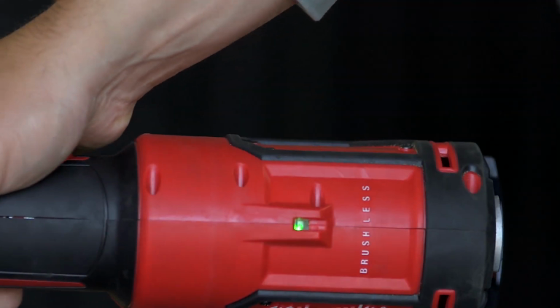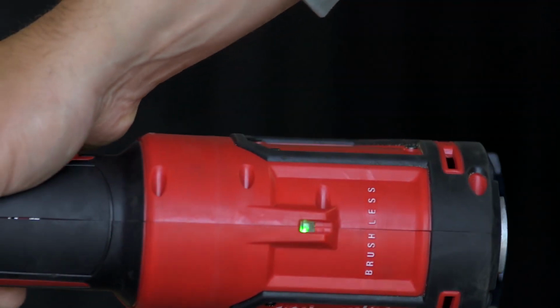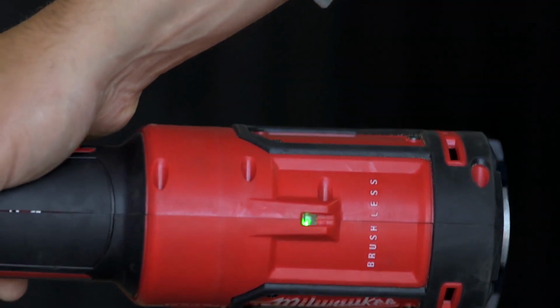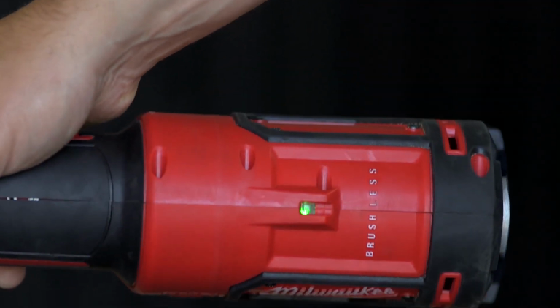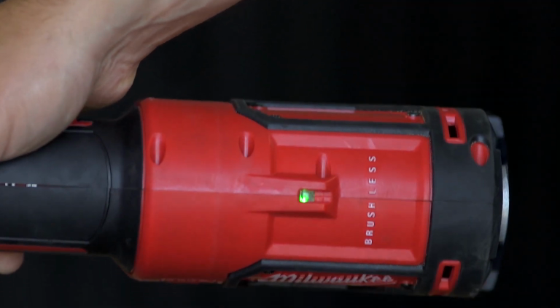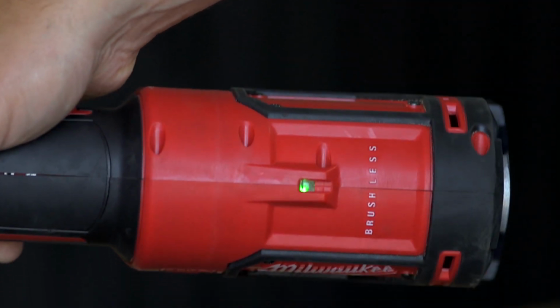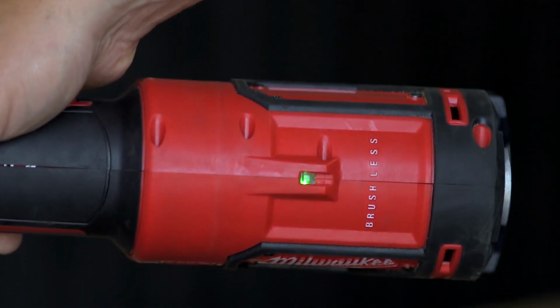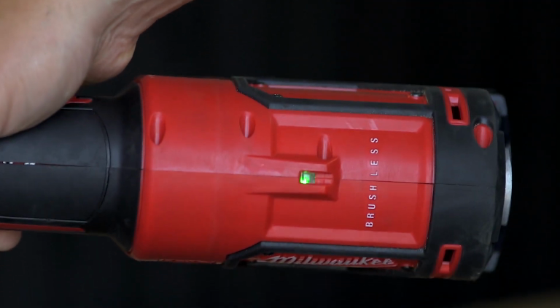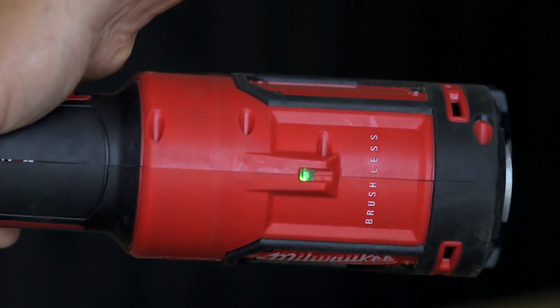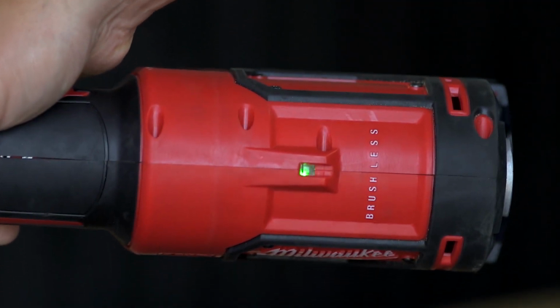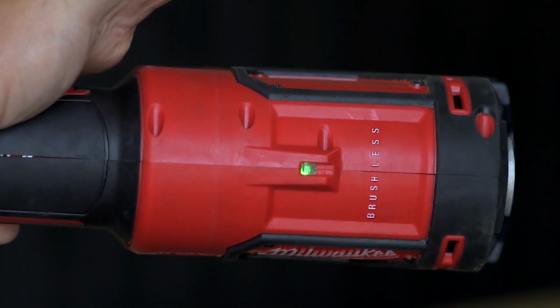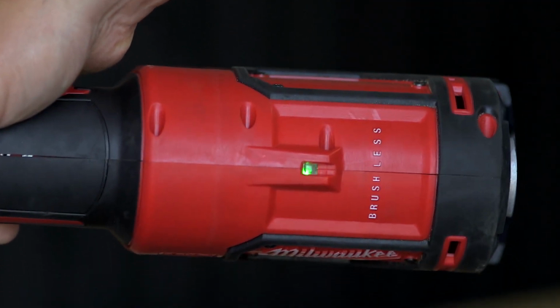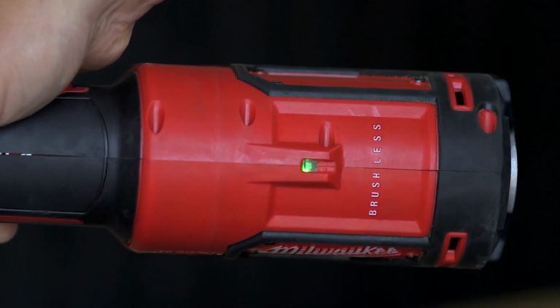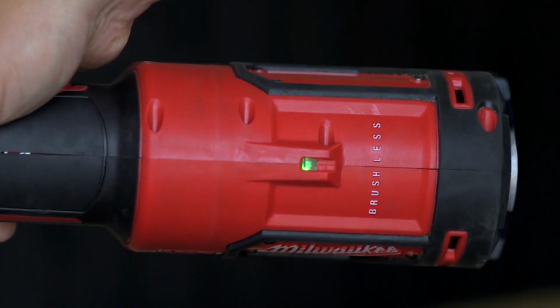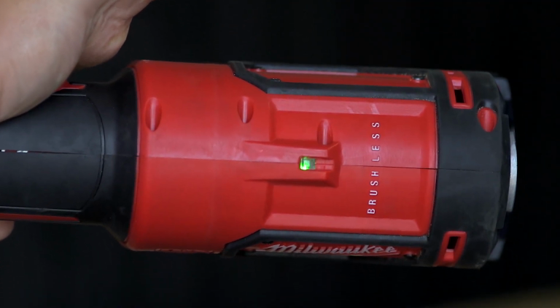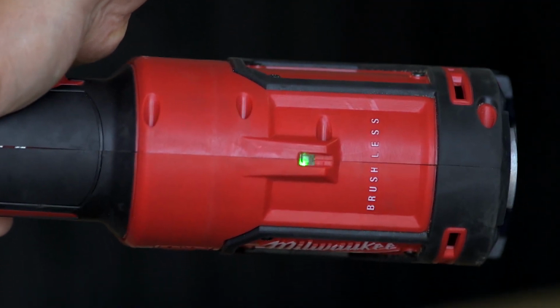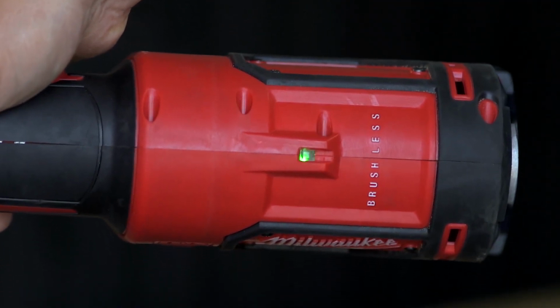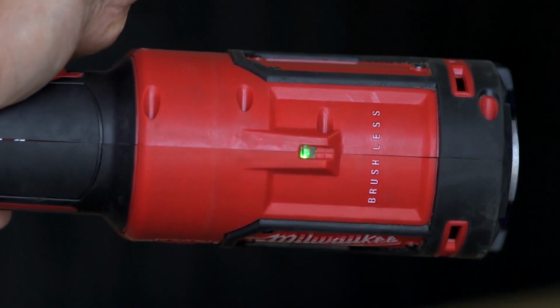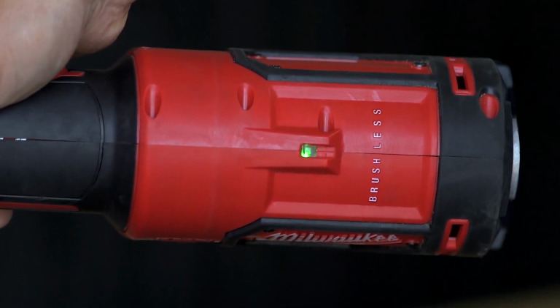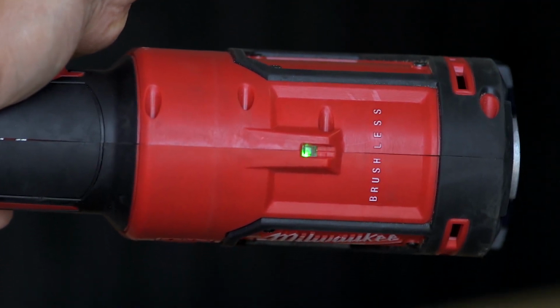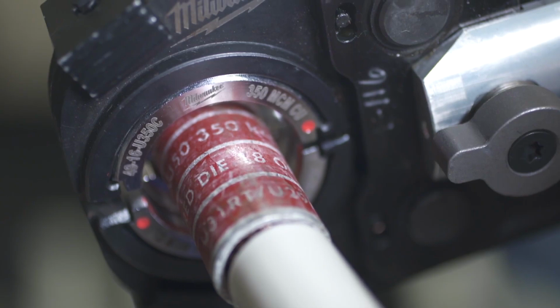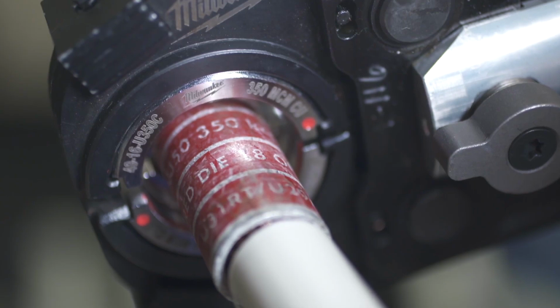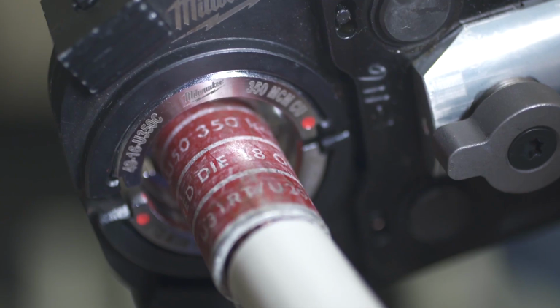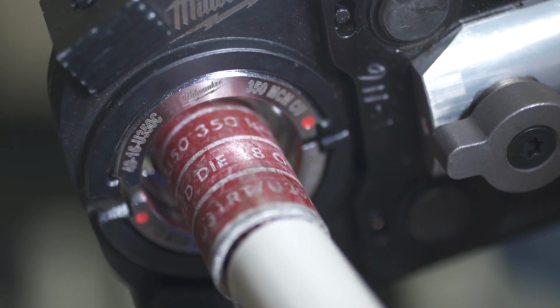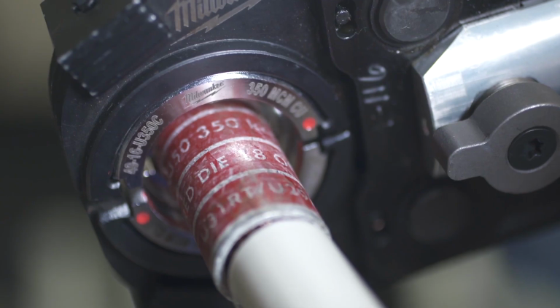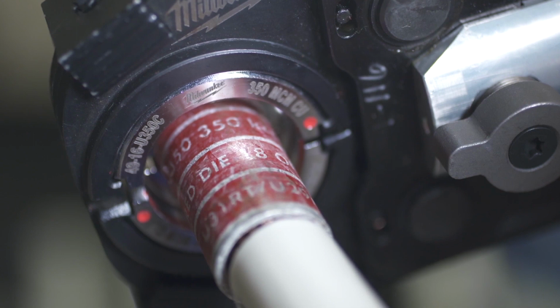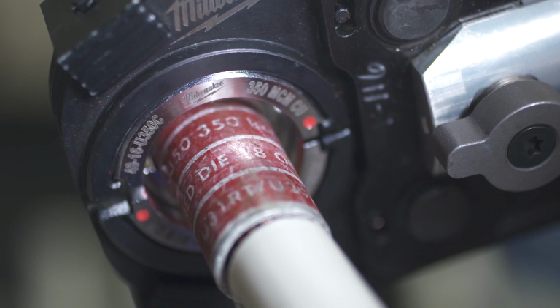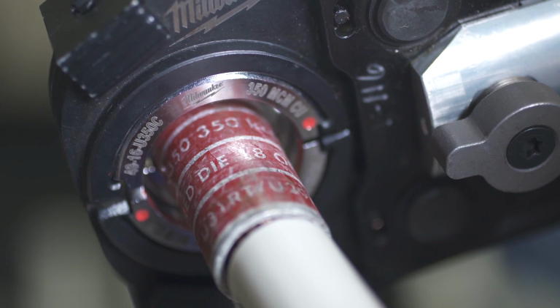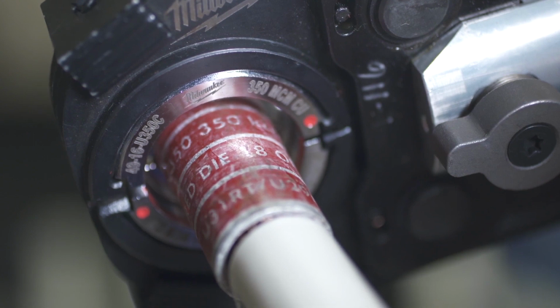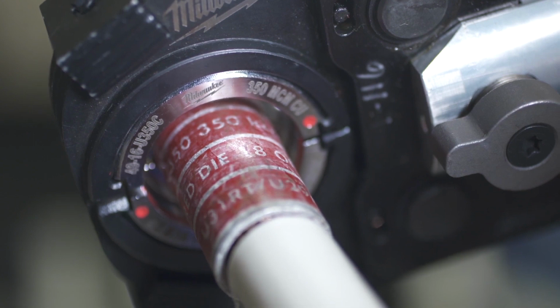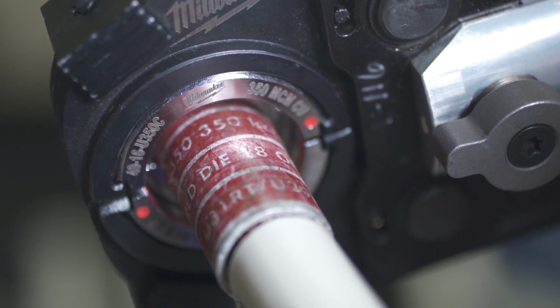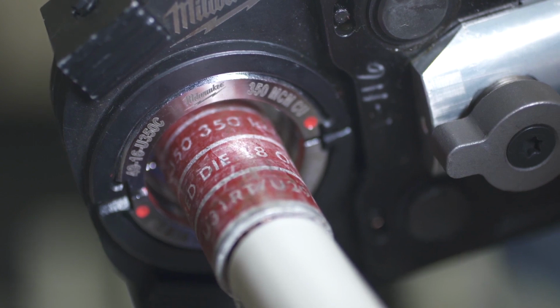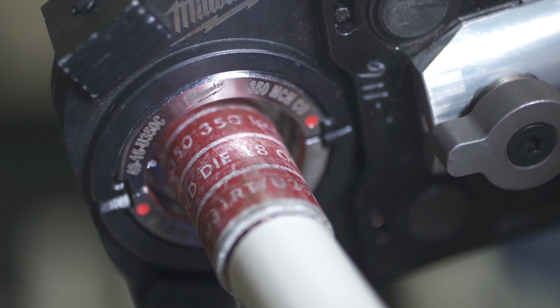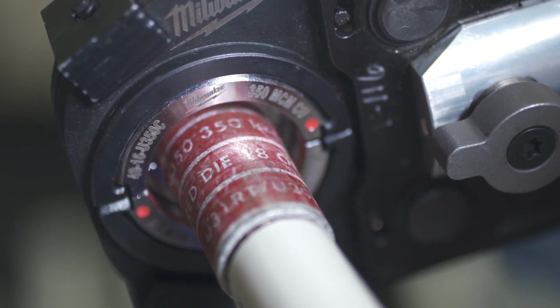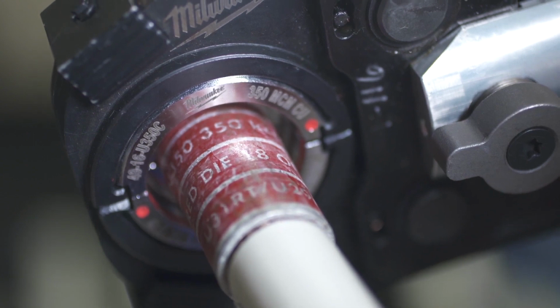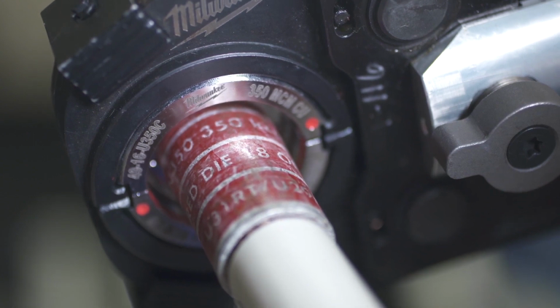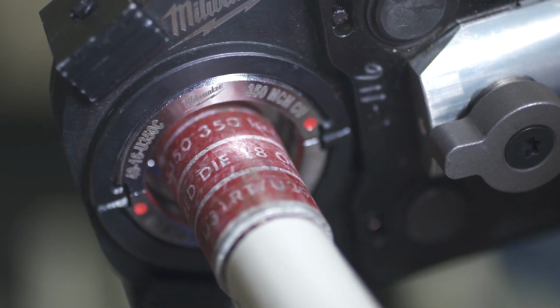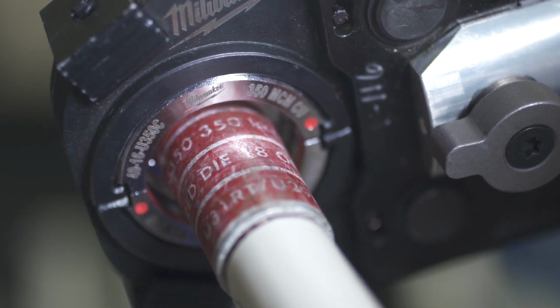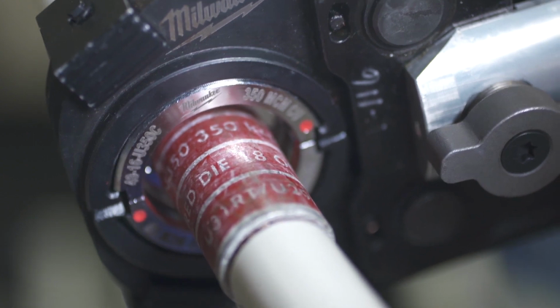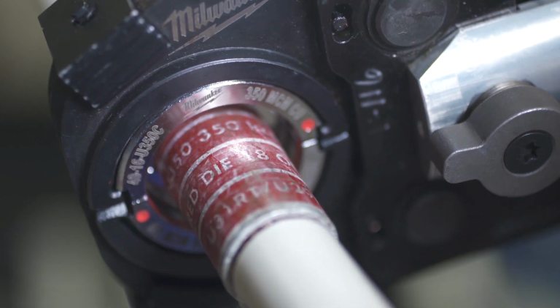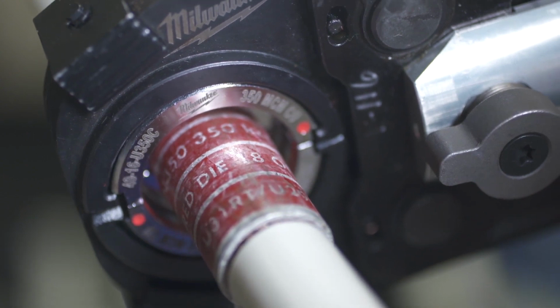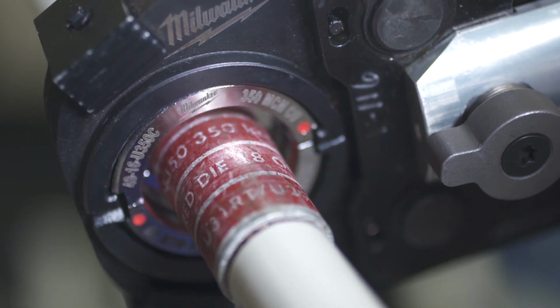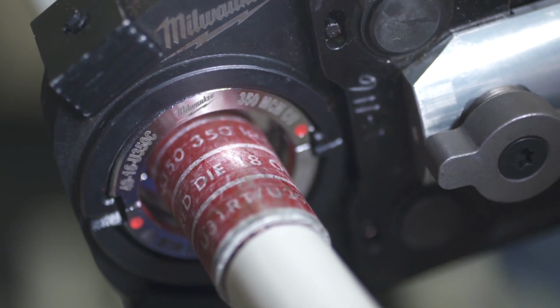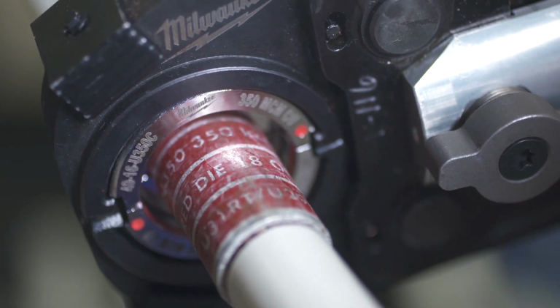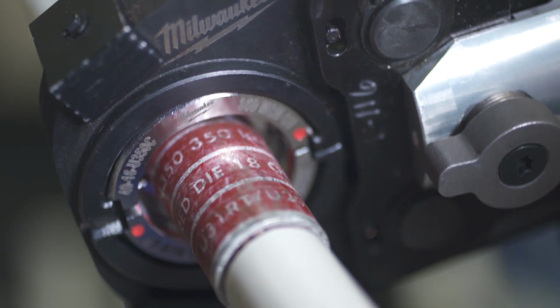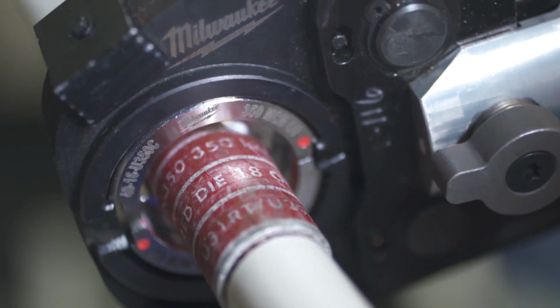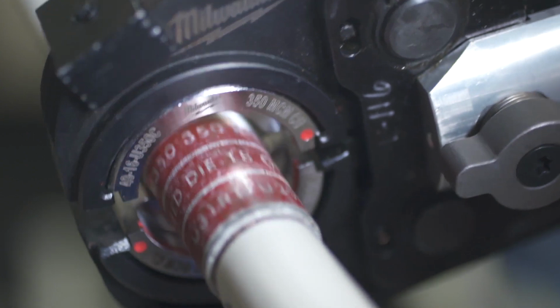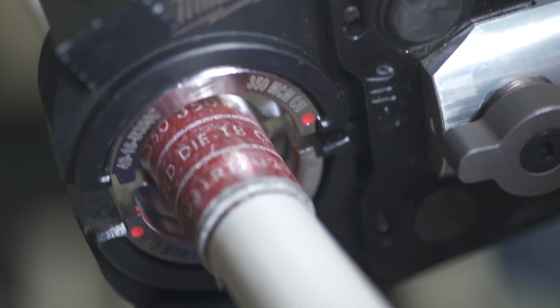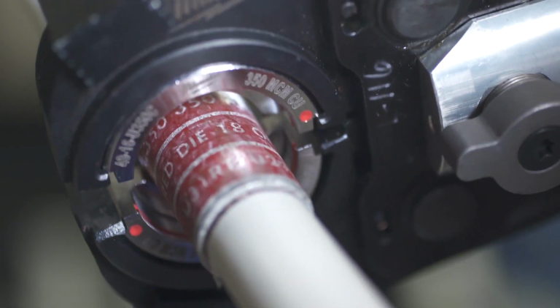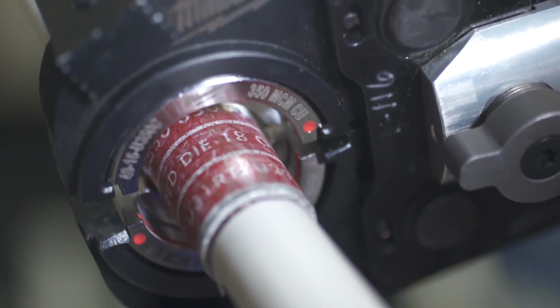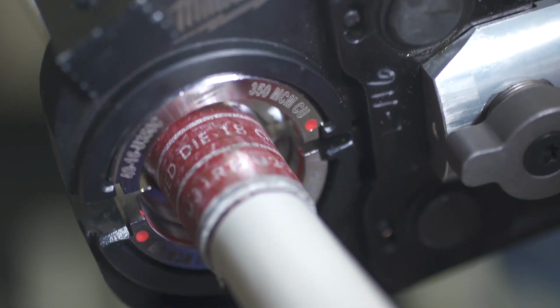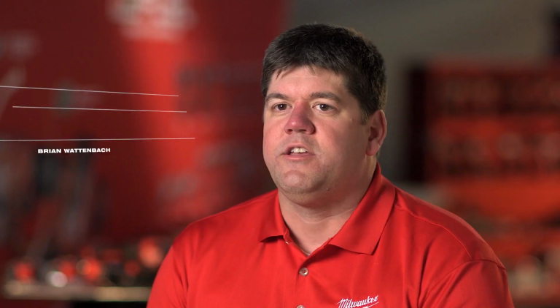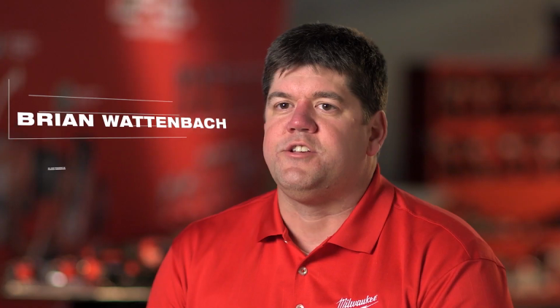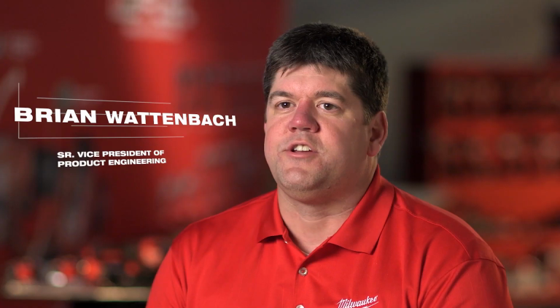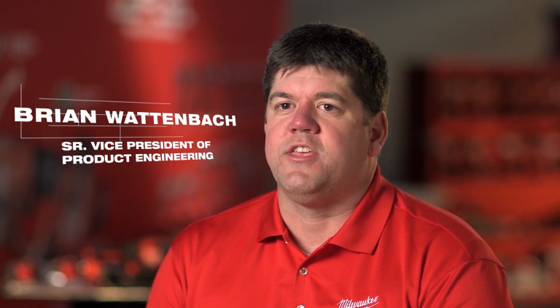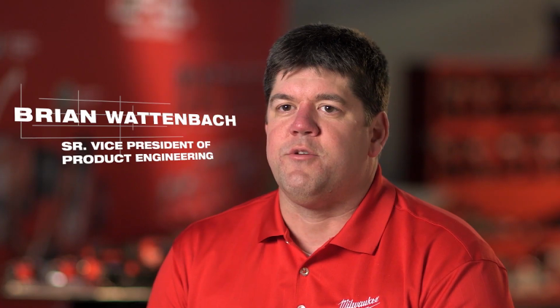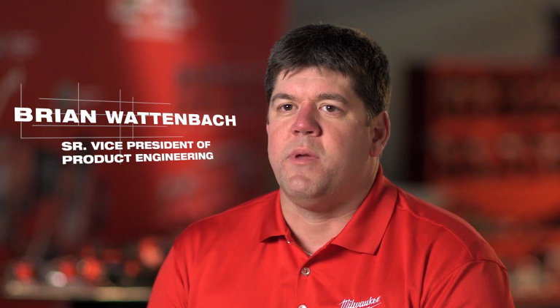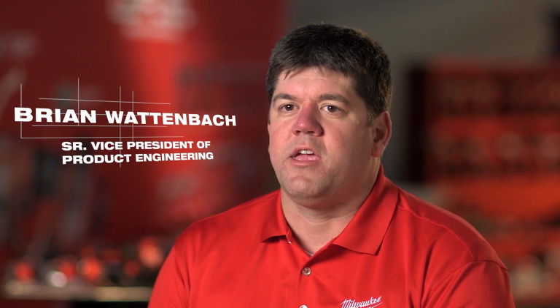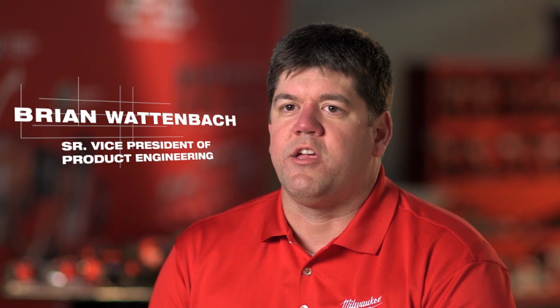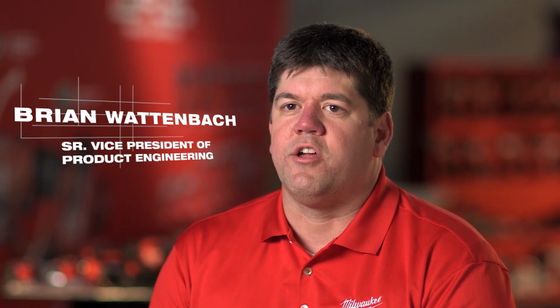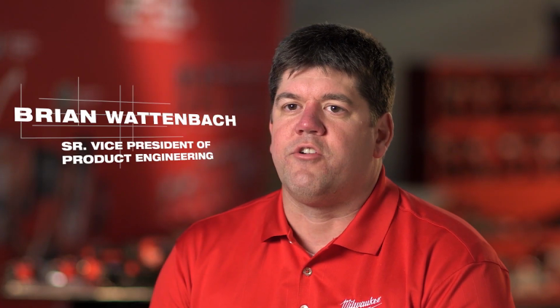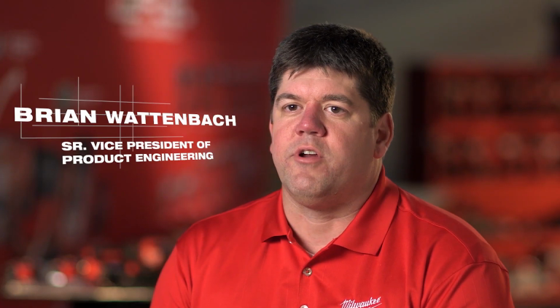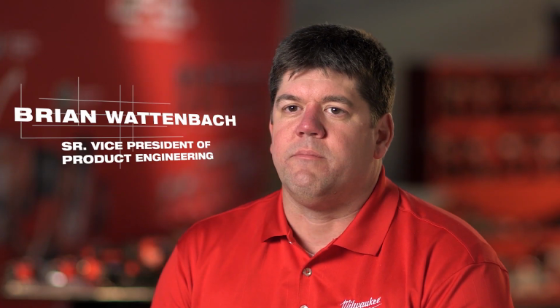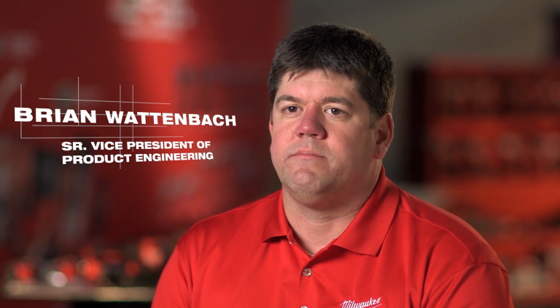You'll see a green light that indicates full pressure, and that pressure then gets applied to the jaws and the die to ensure that you make a good crimp.